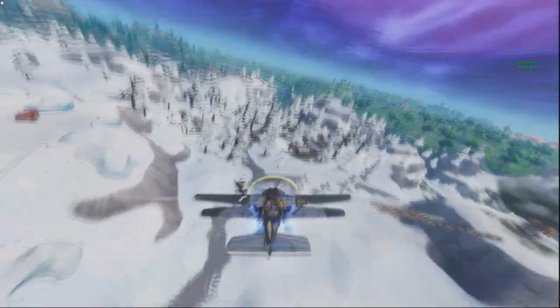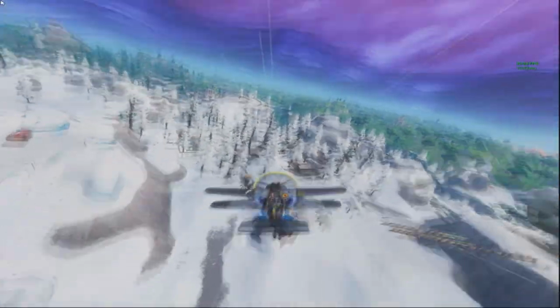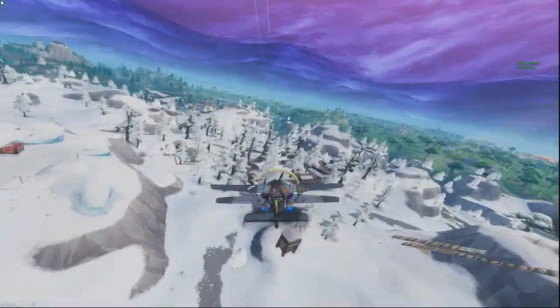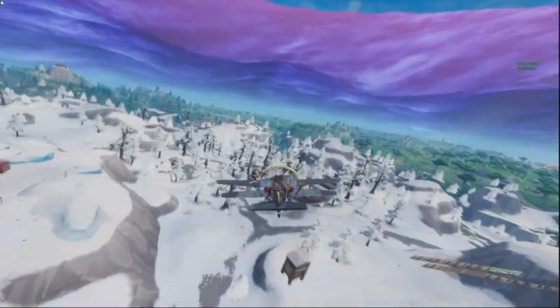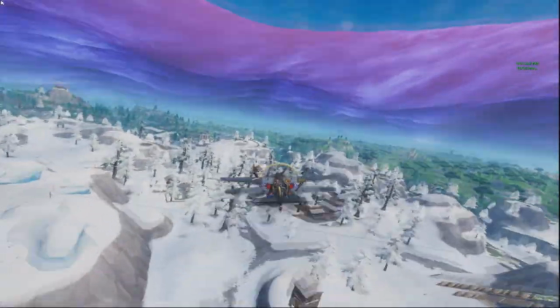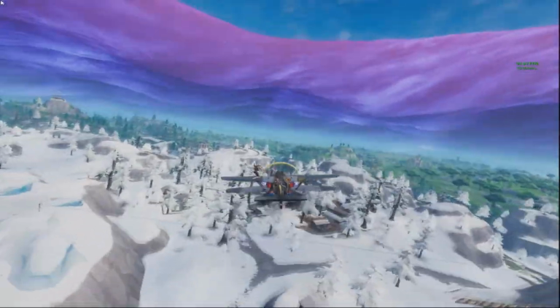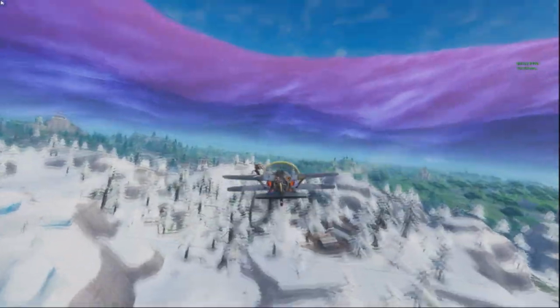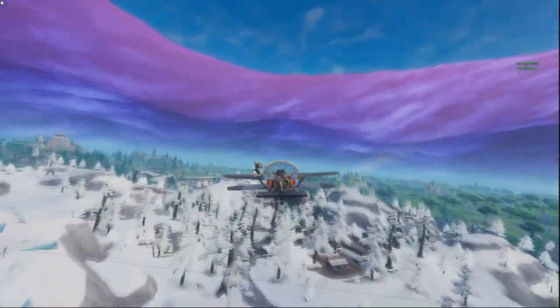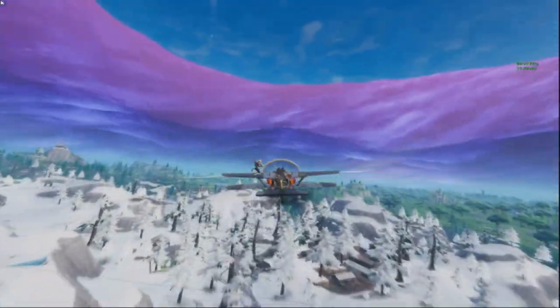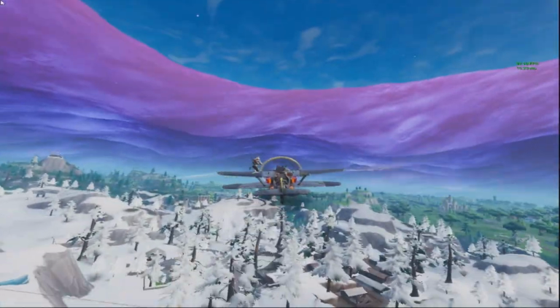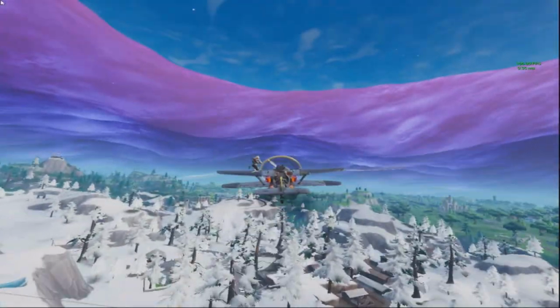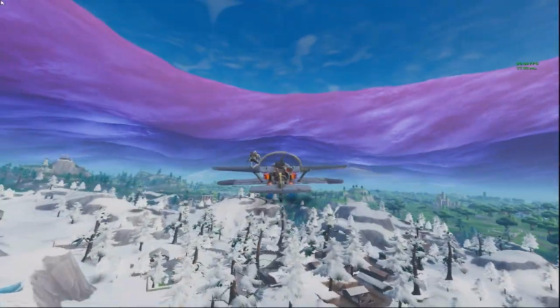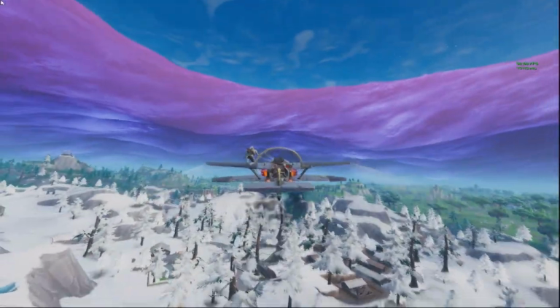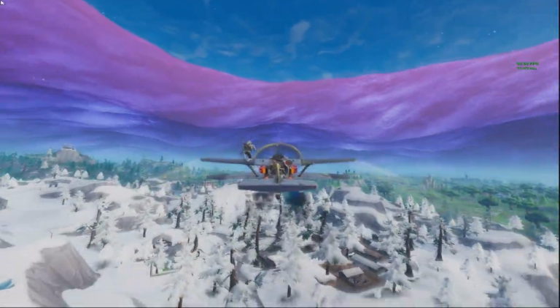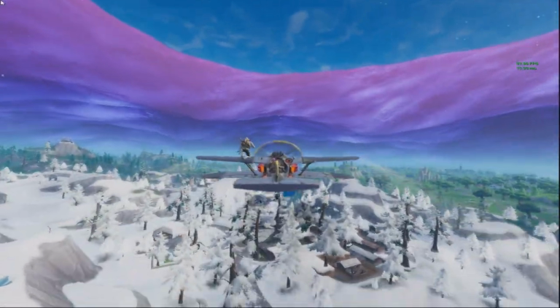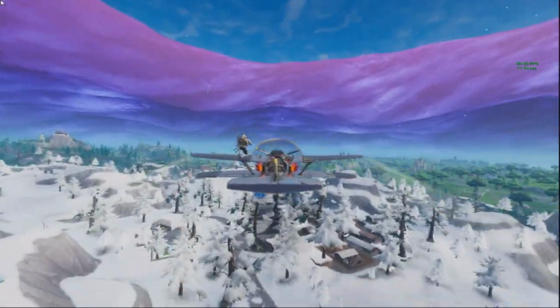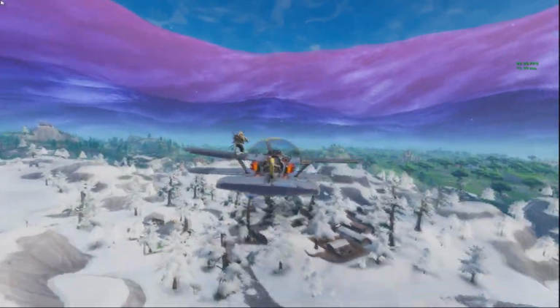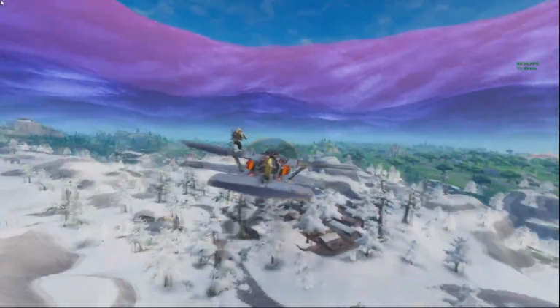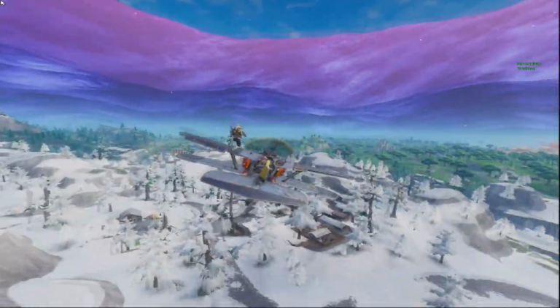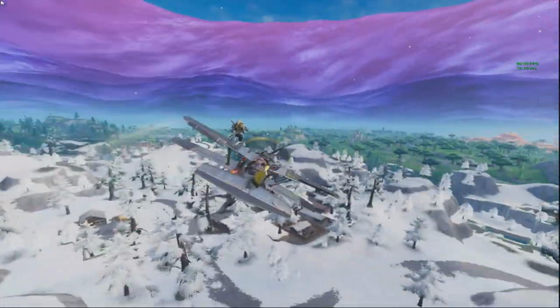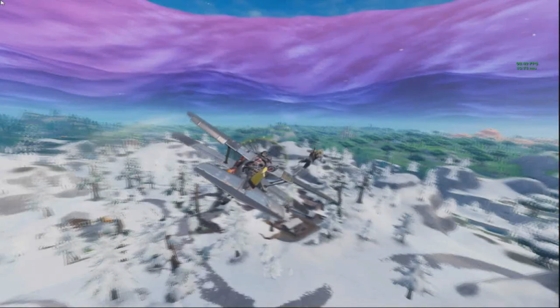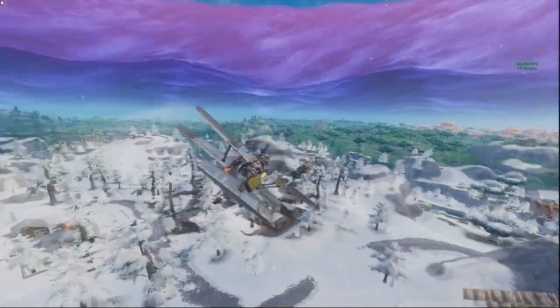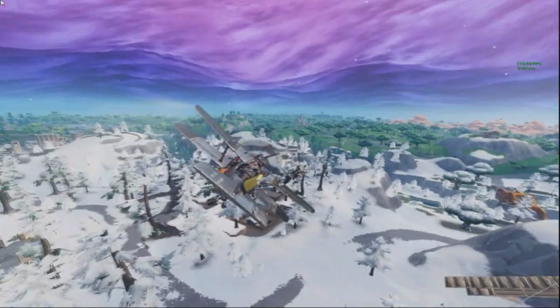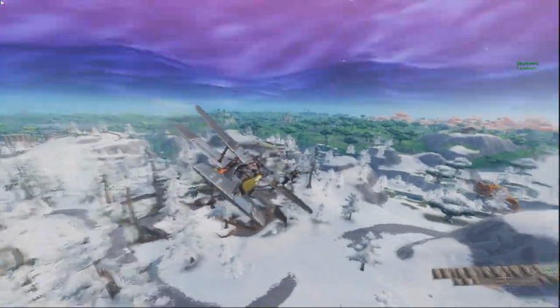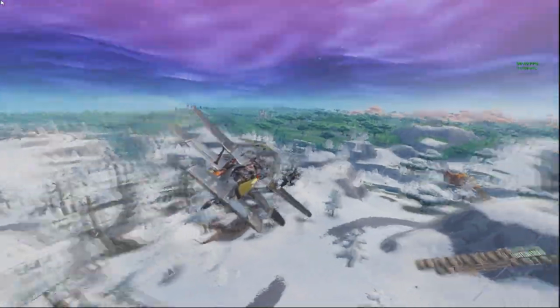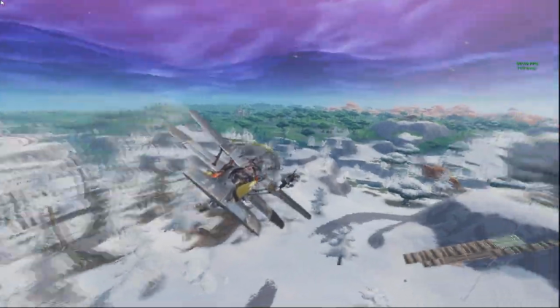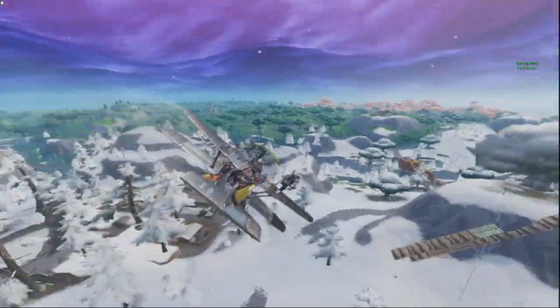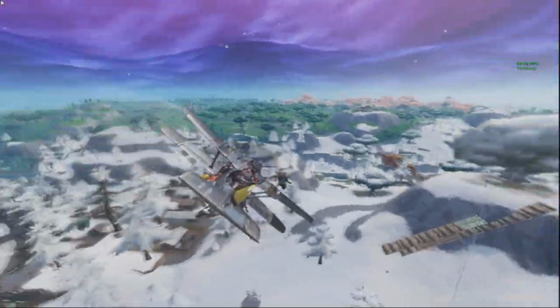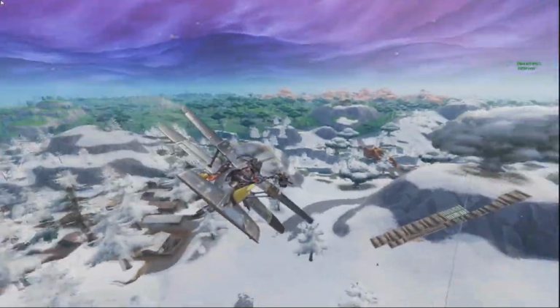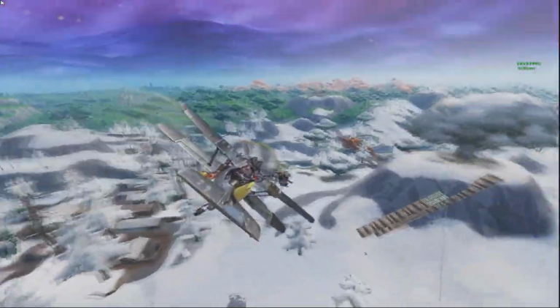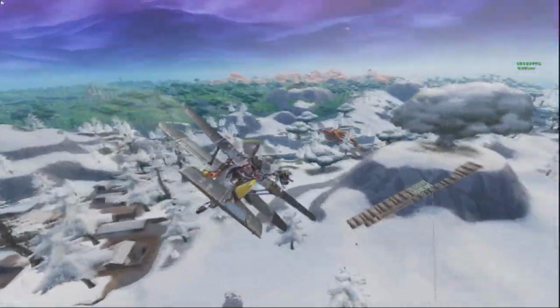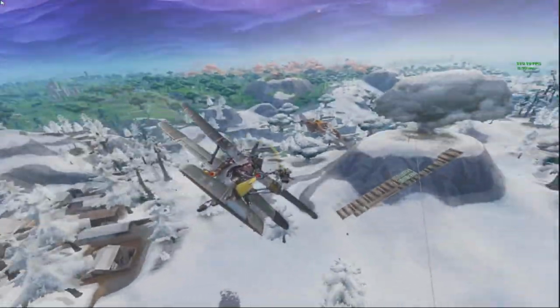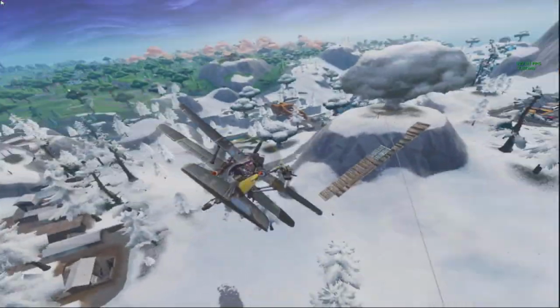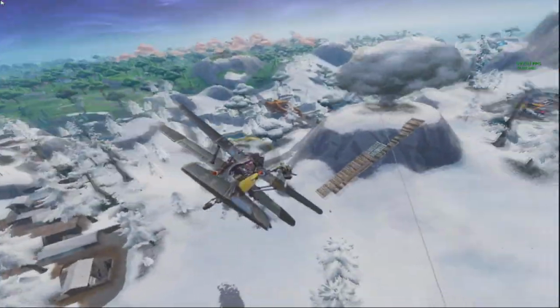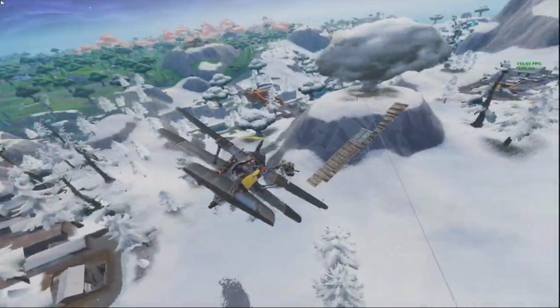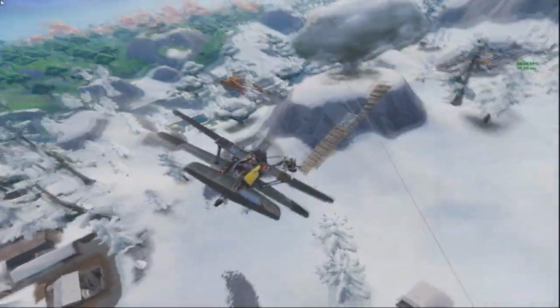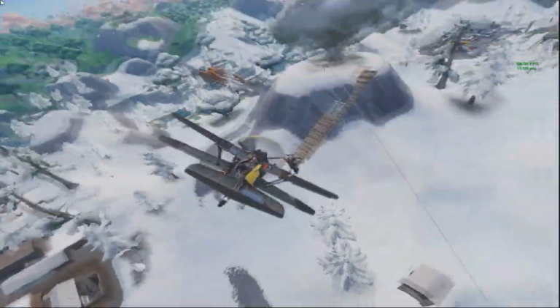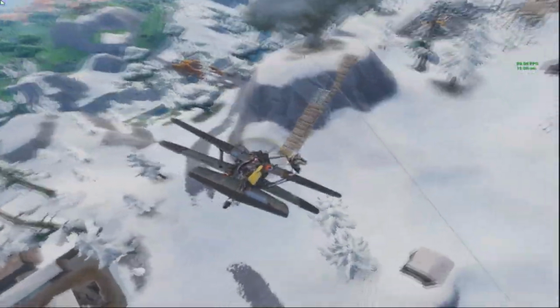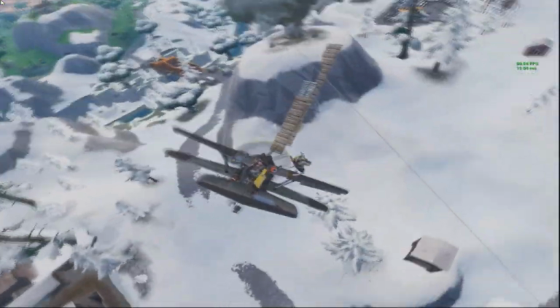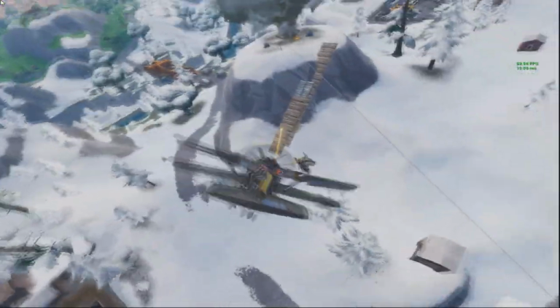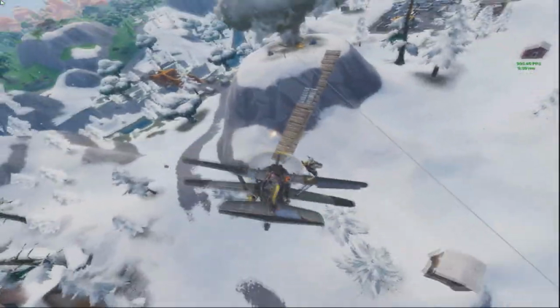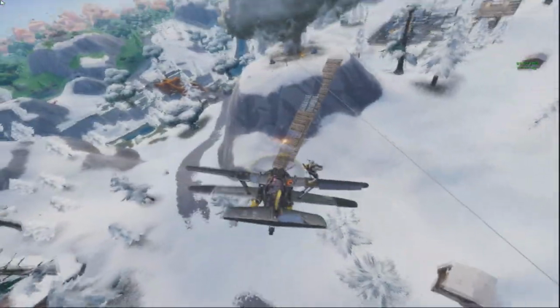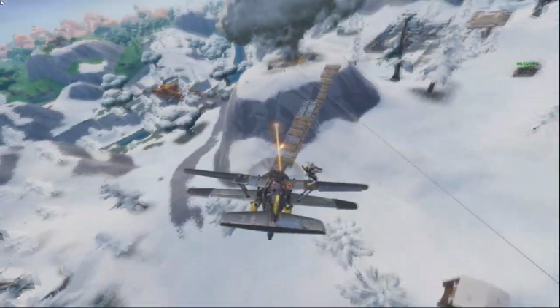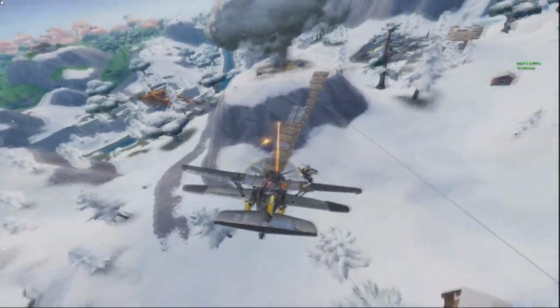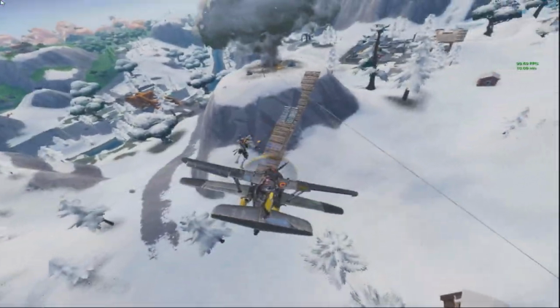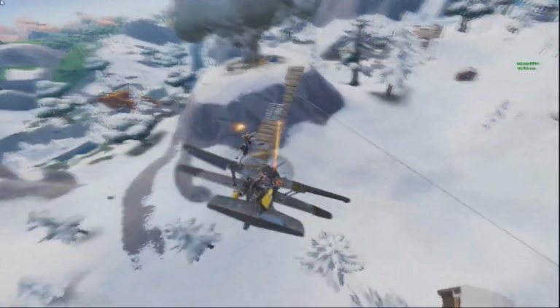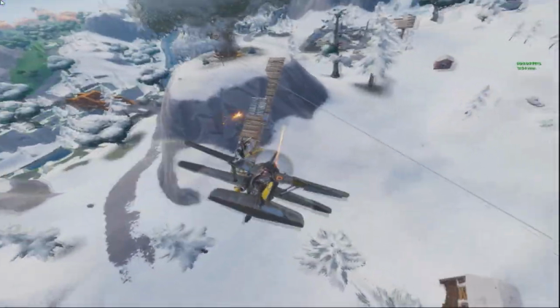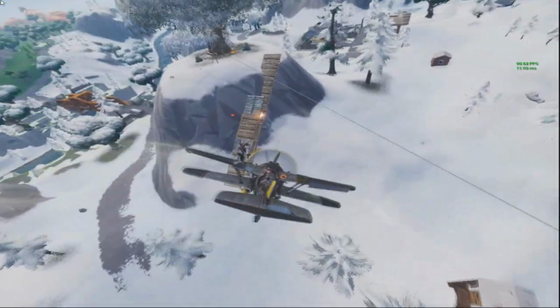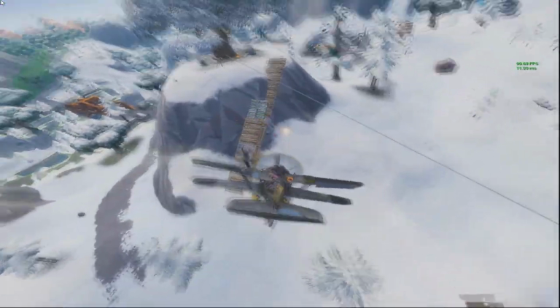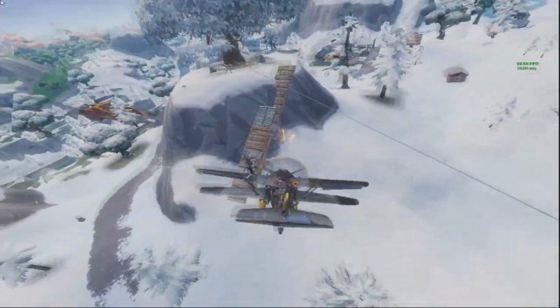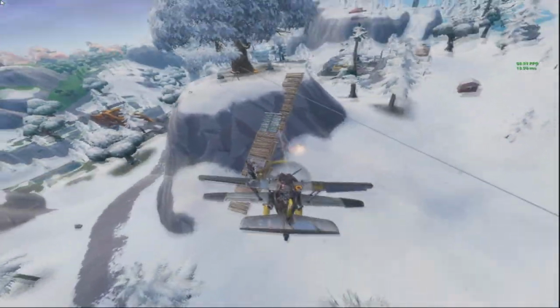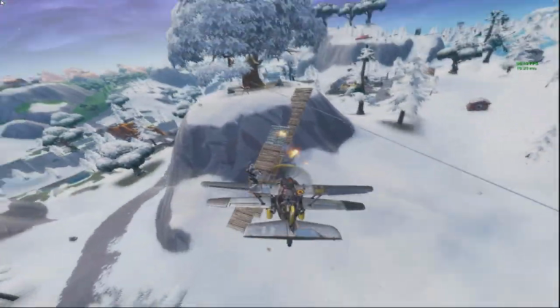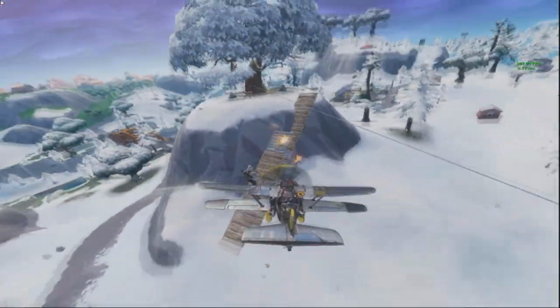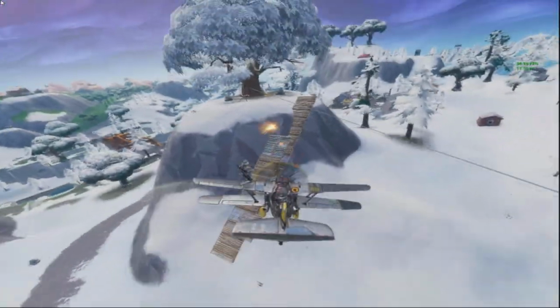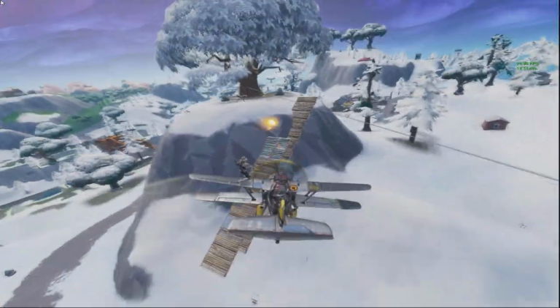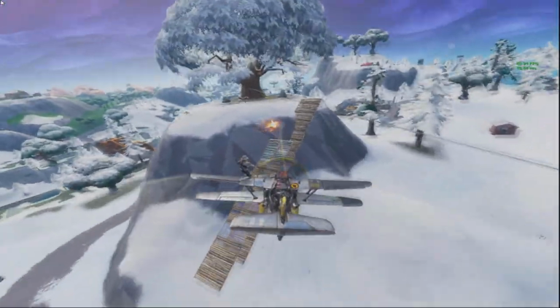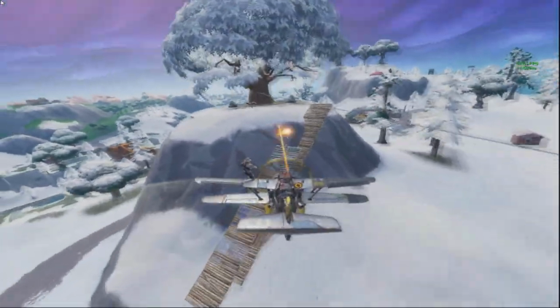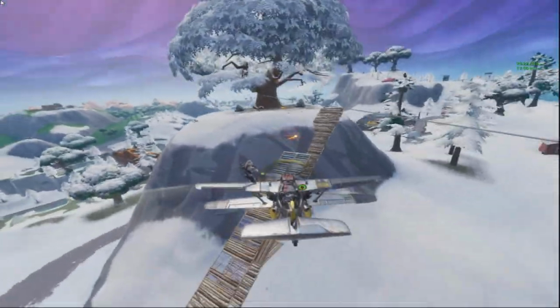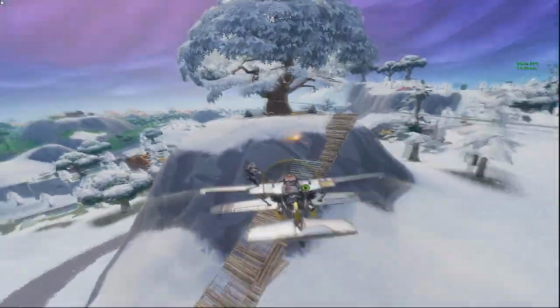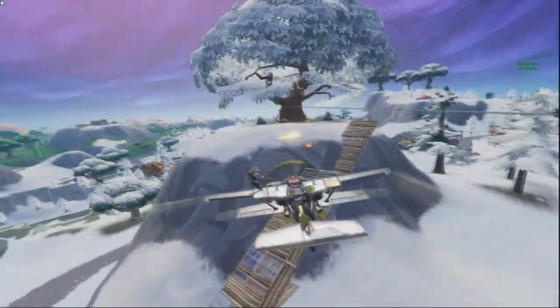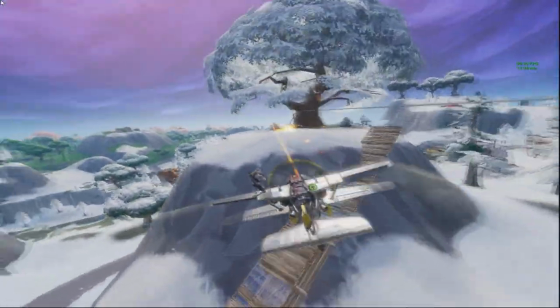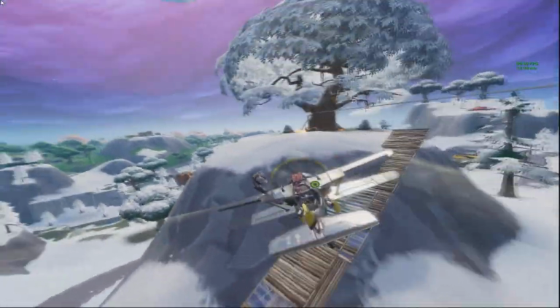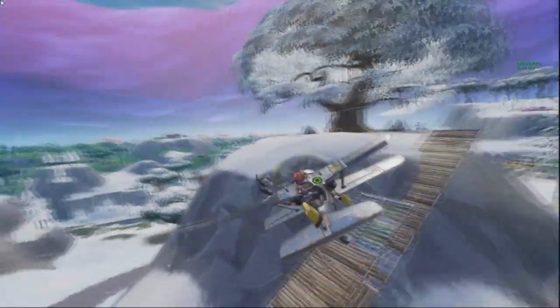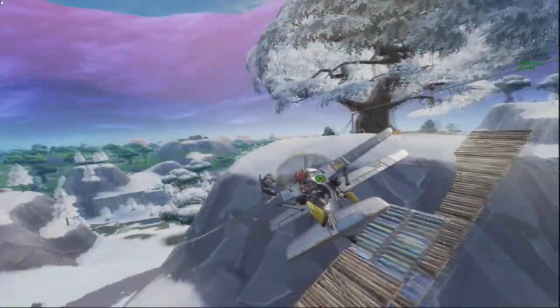All you want to do is go around and get yourself a plane. I would advise landing at the new airport — there's about five or six planes spawned there, so just go in playground mode so there's no pressure.